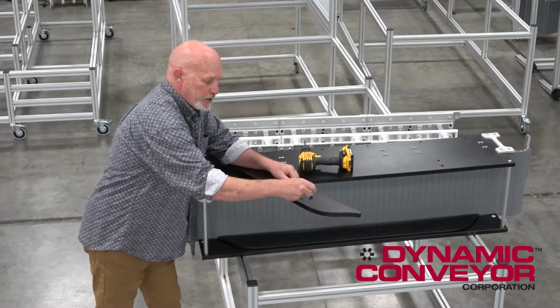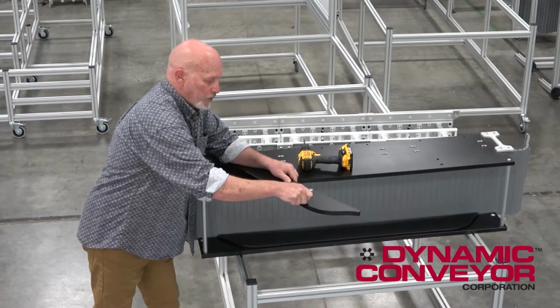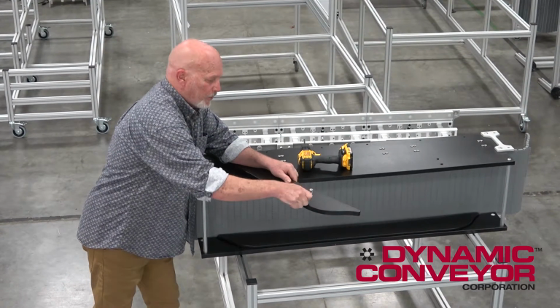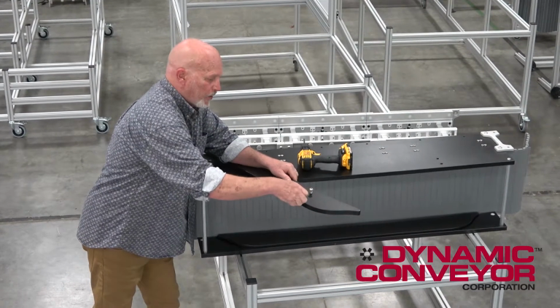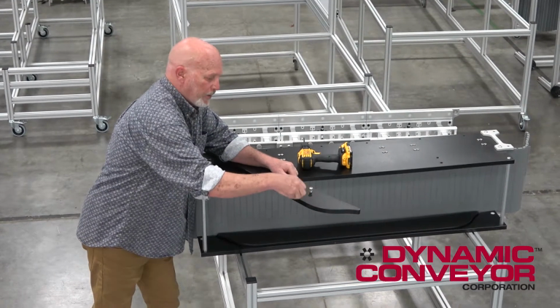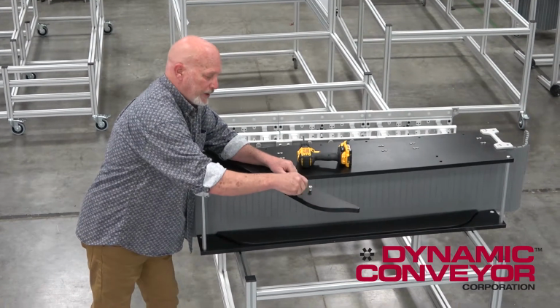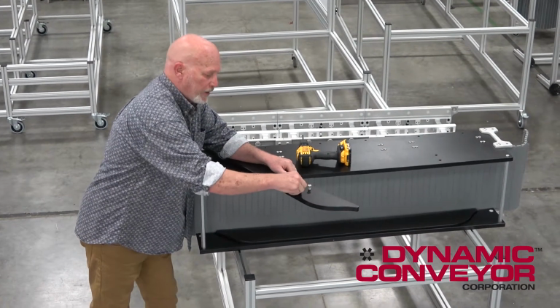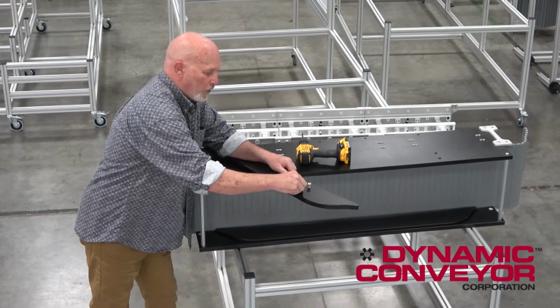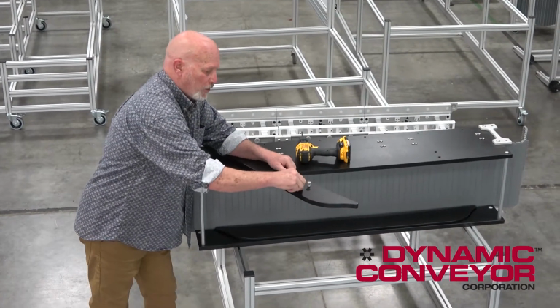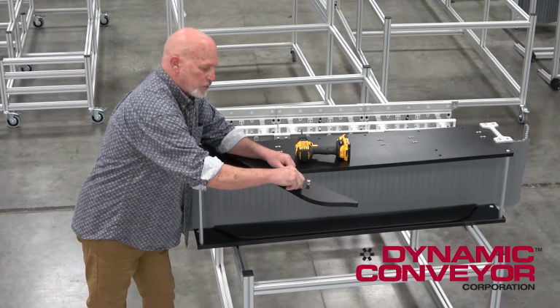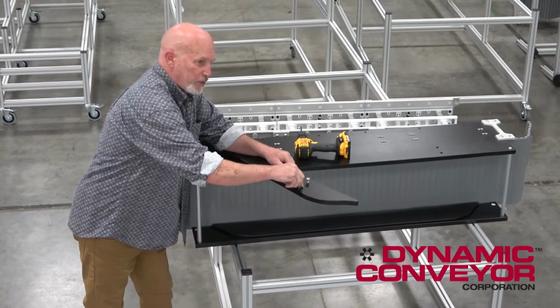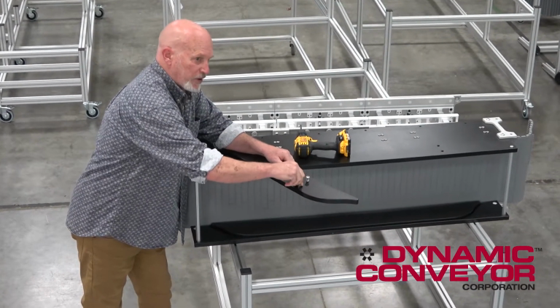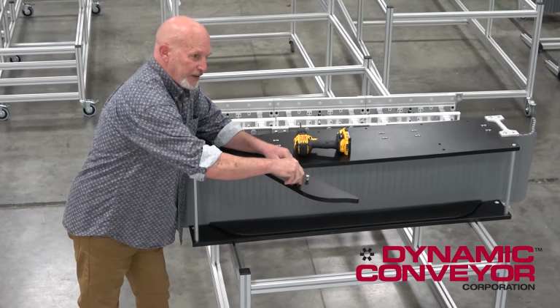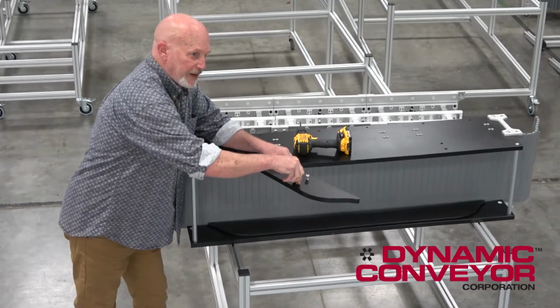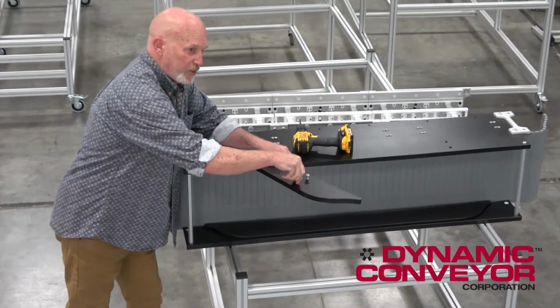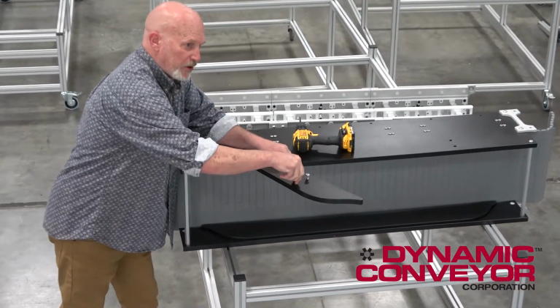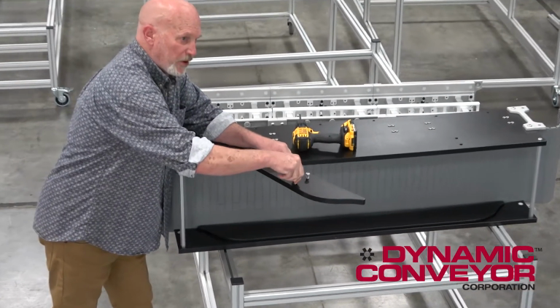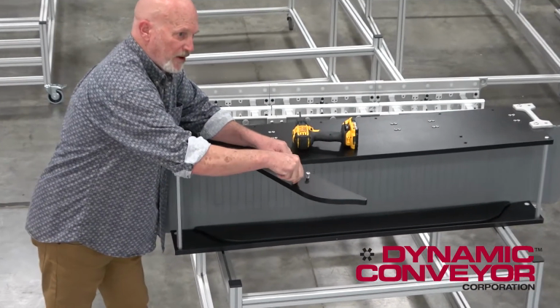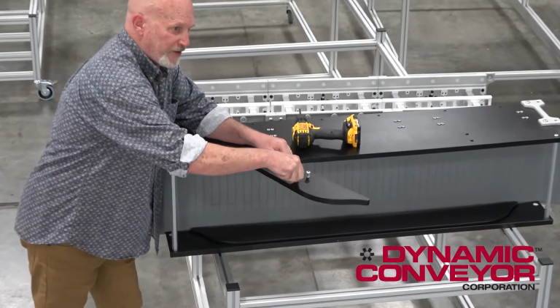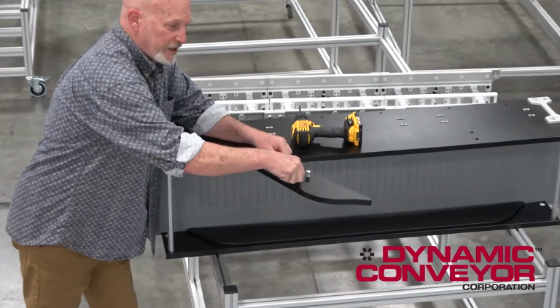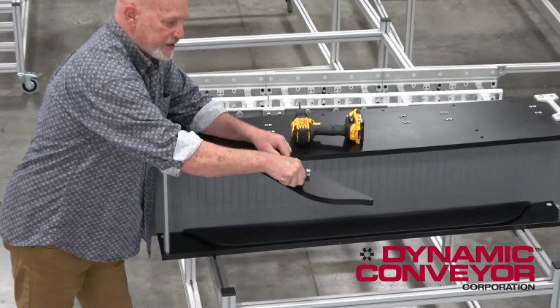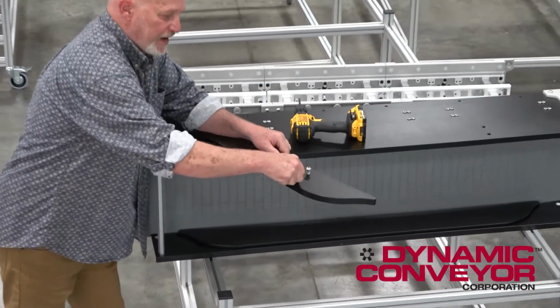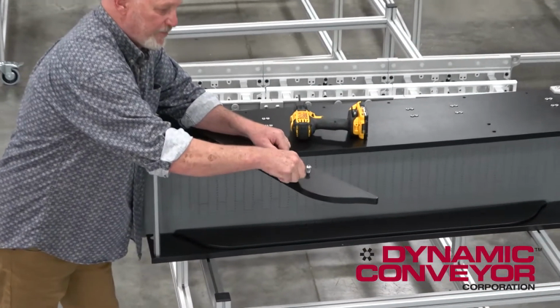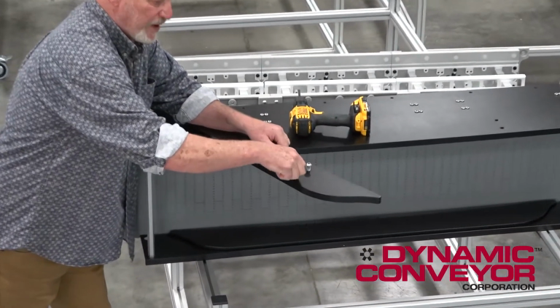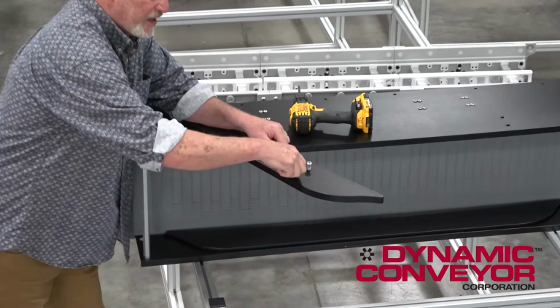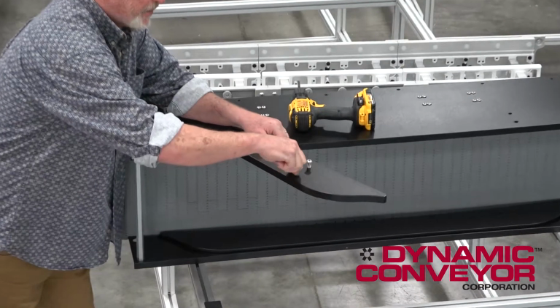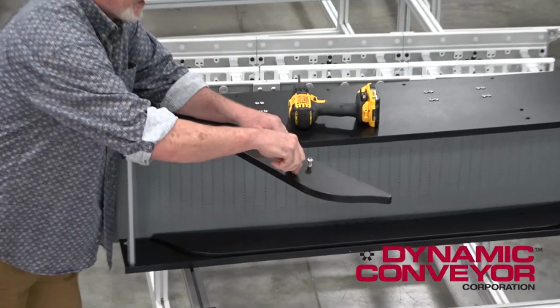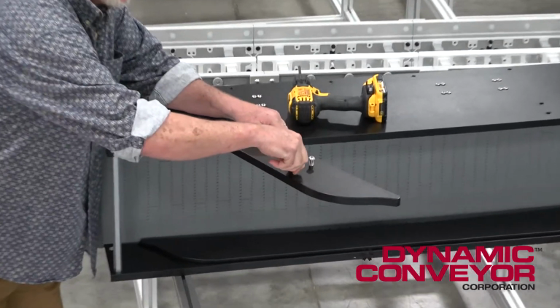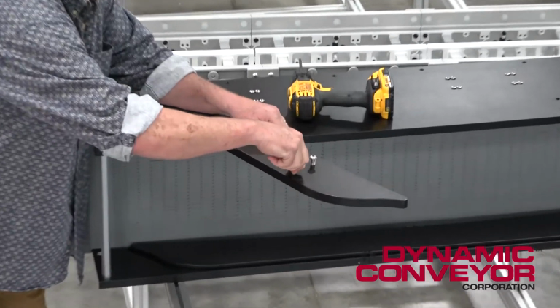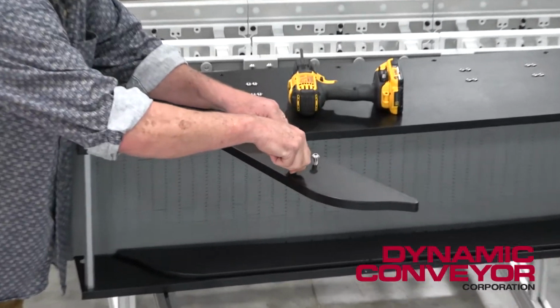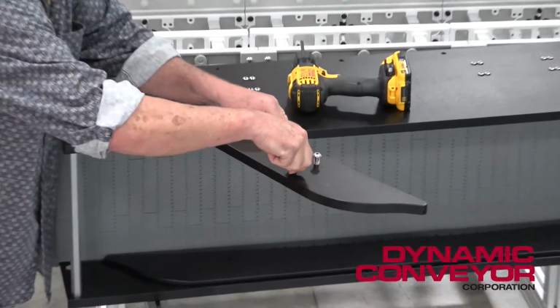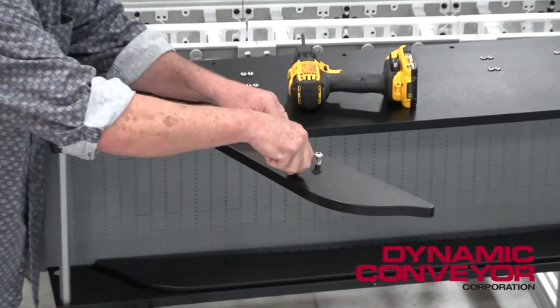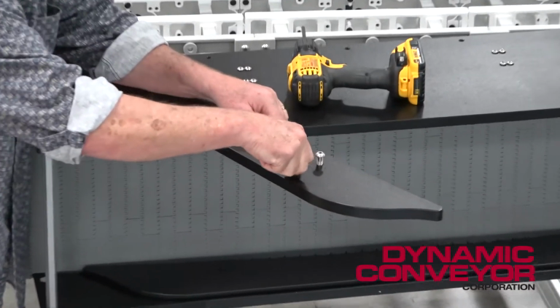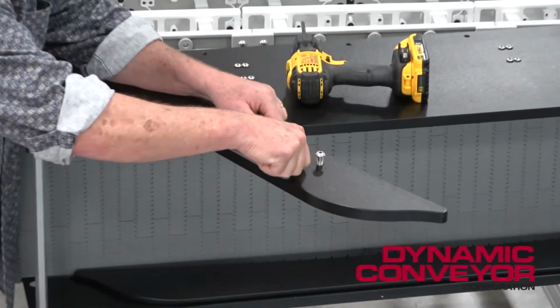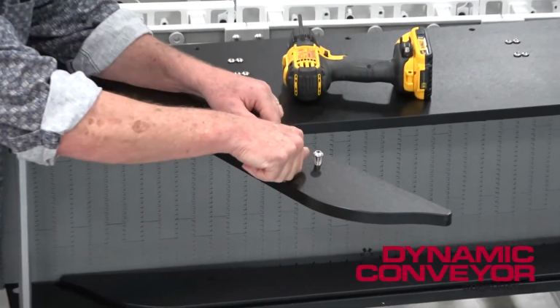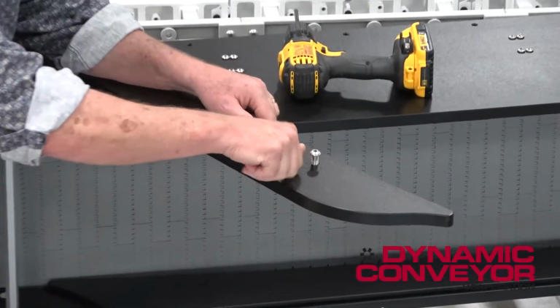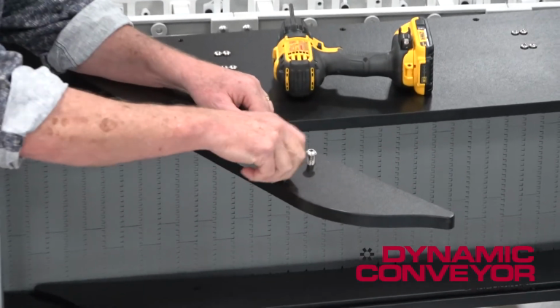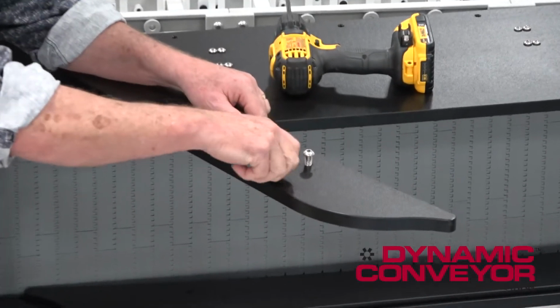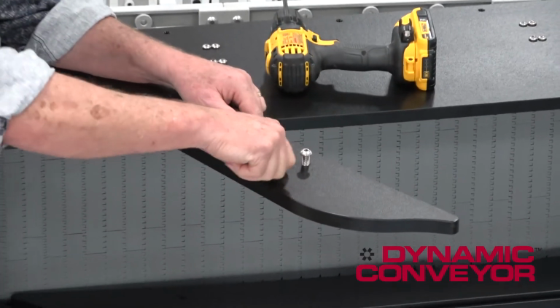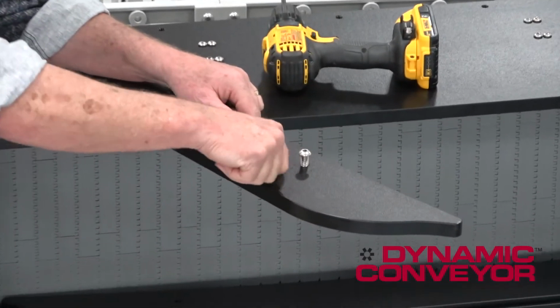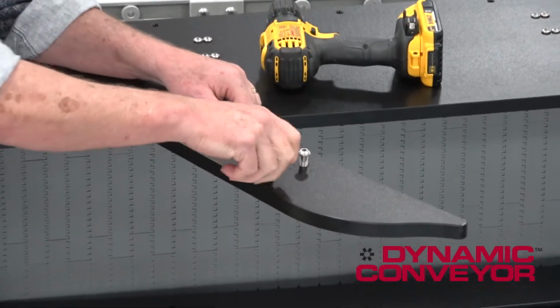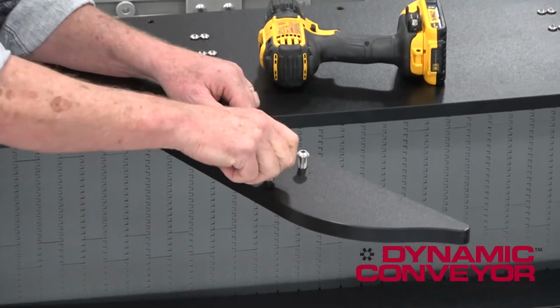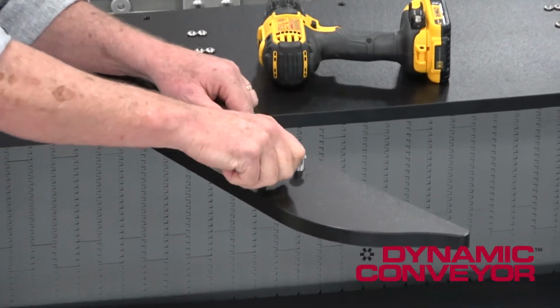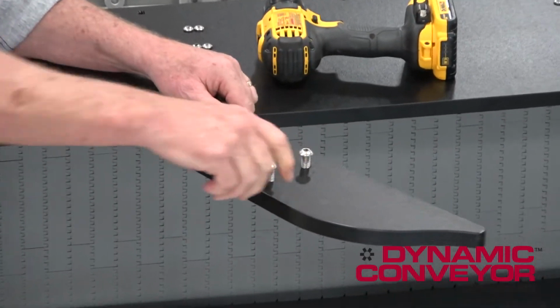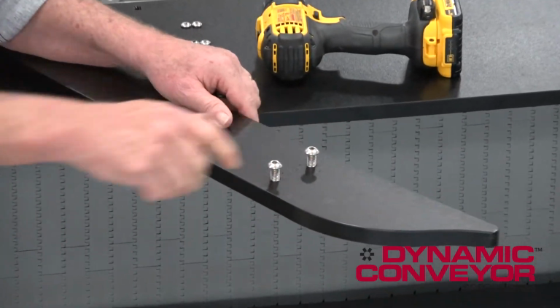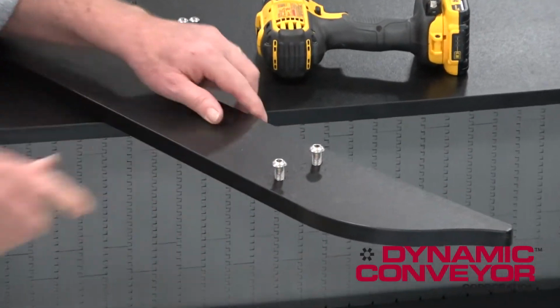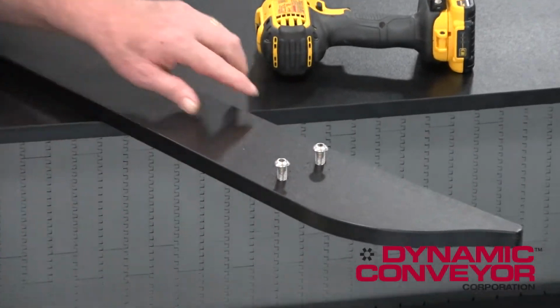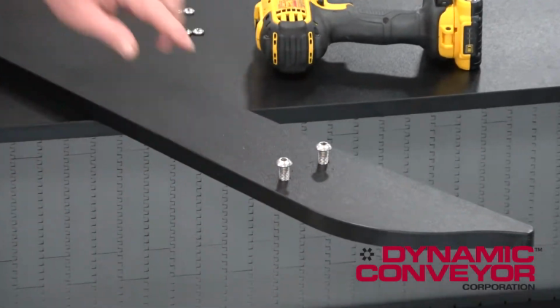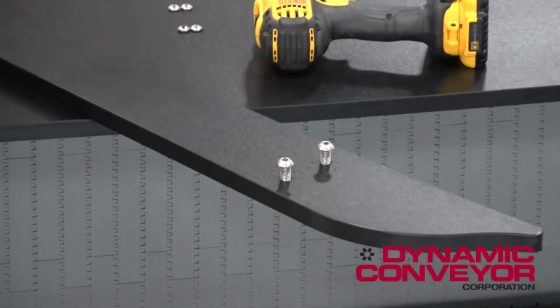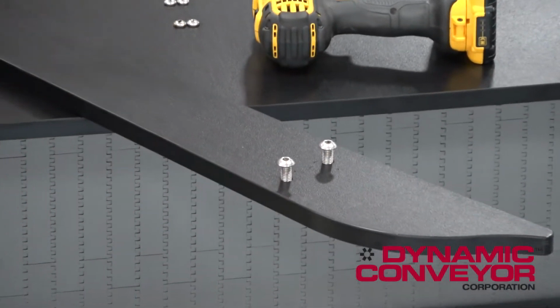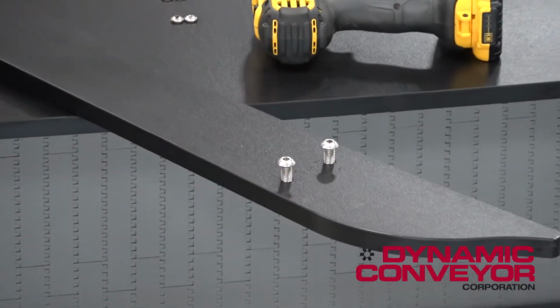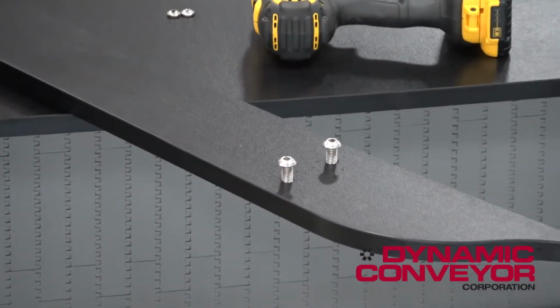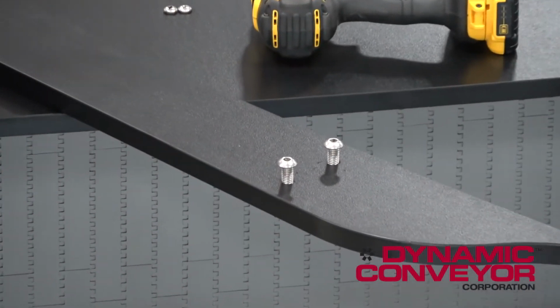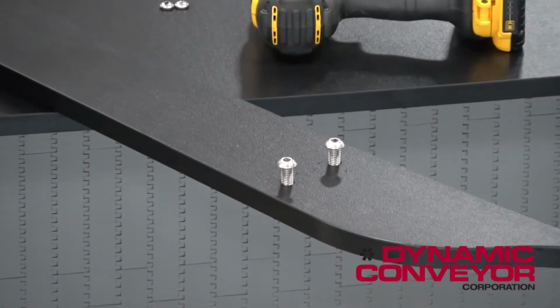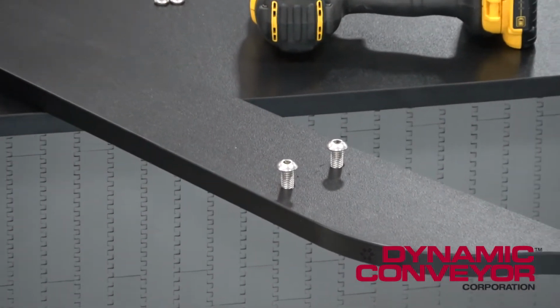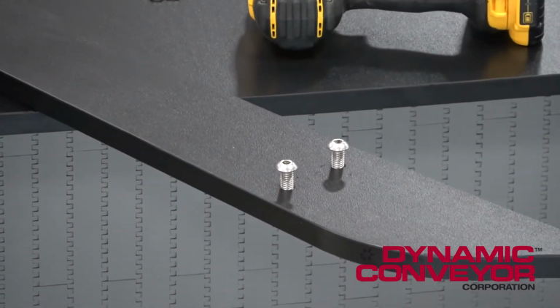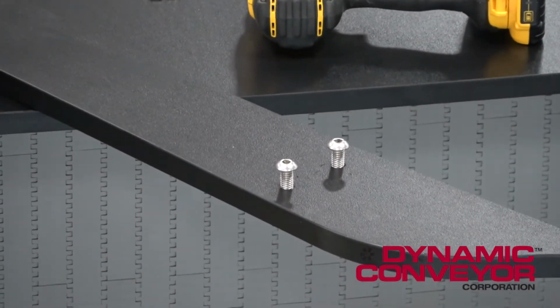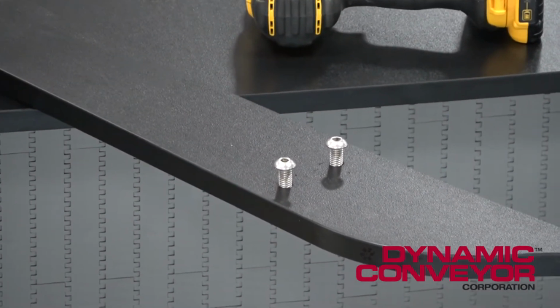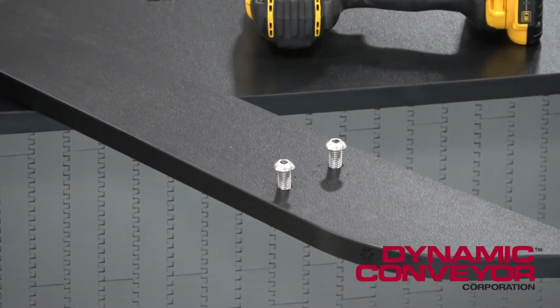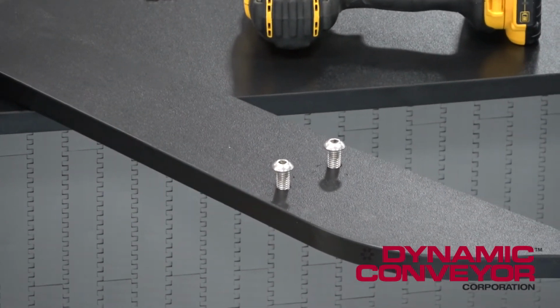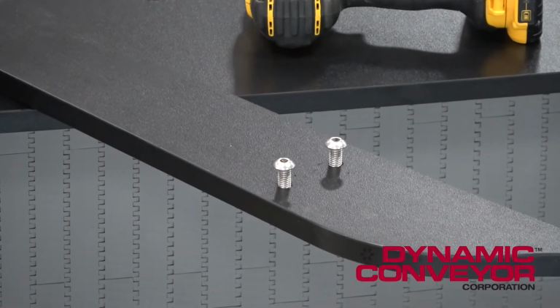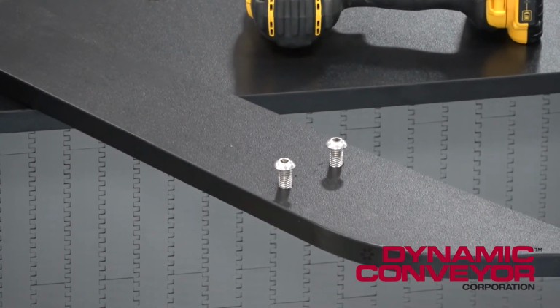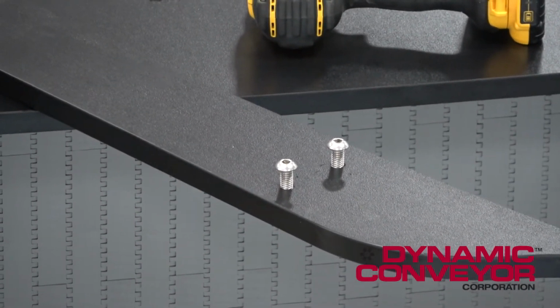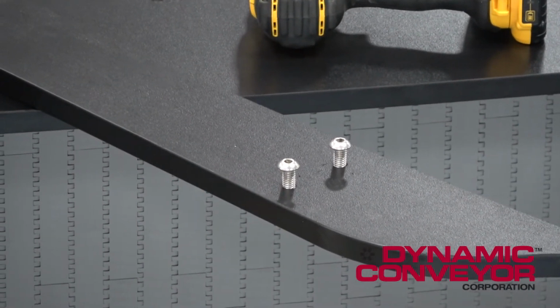Put them in the holes and put them off in a safe place, because you're going to be using them again as you need to work on your belt on your conveyor.